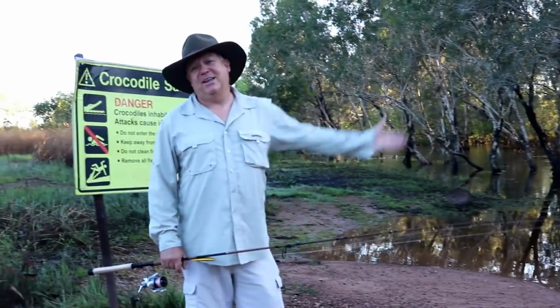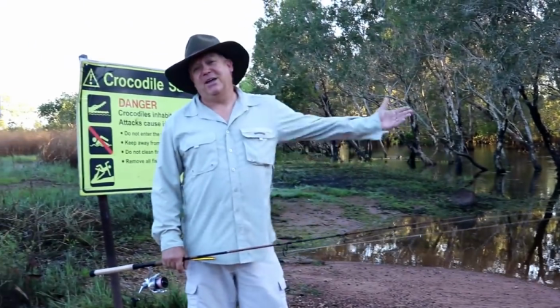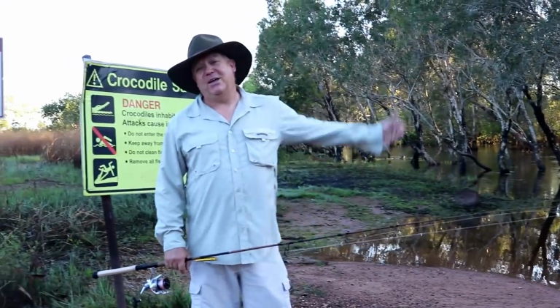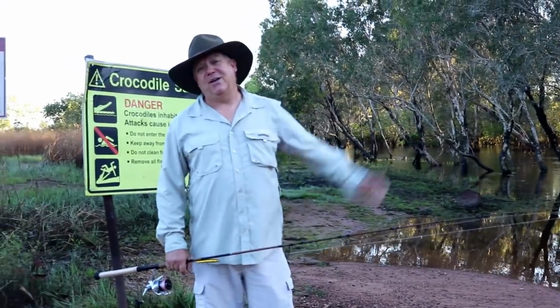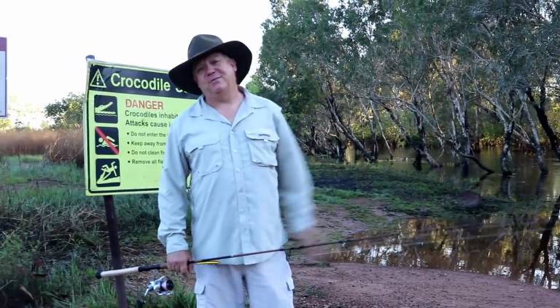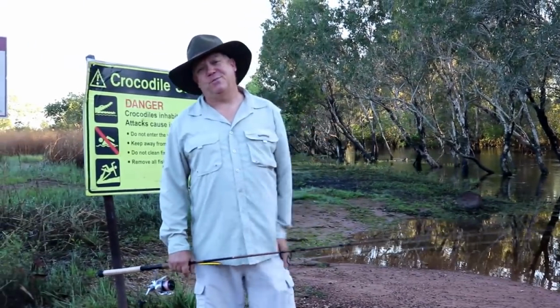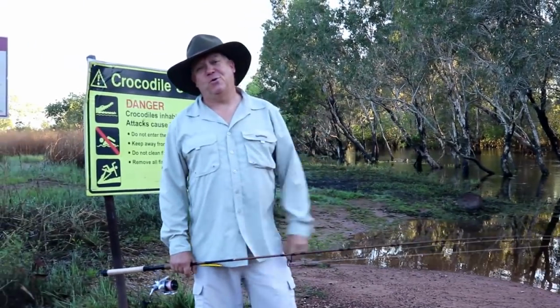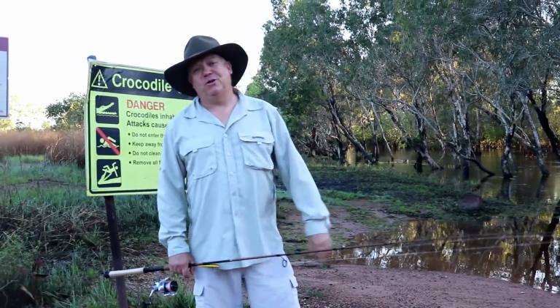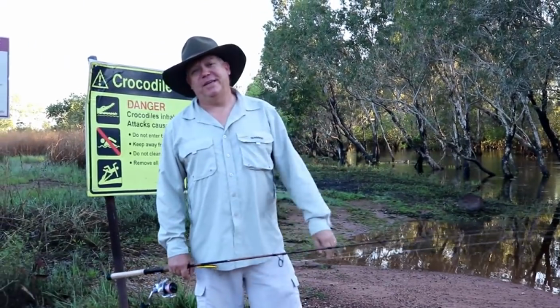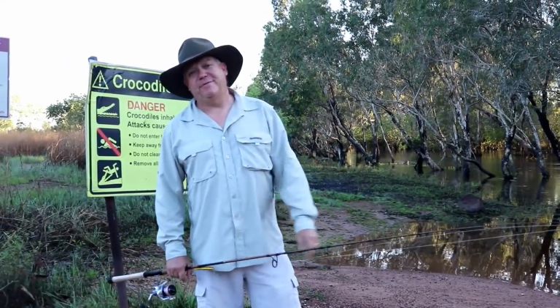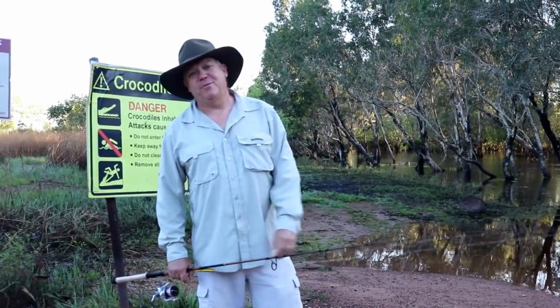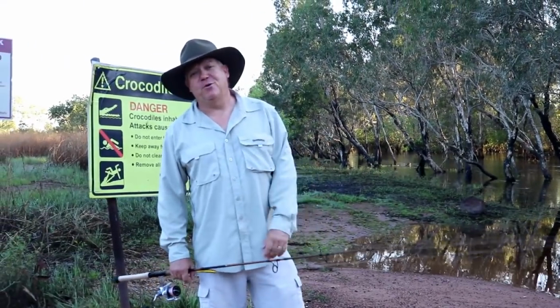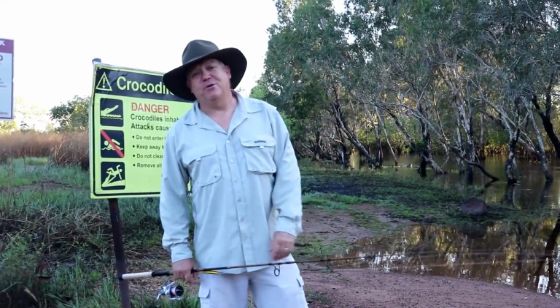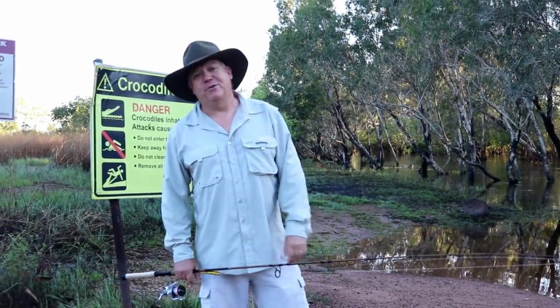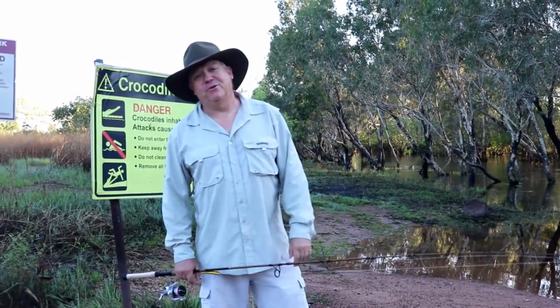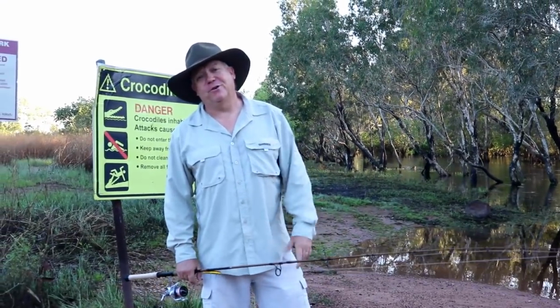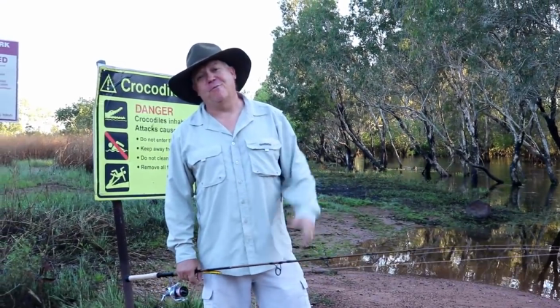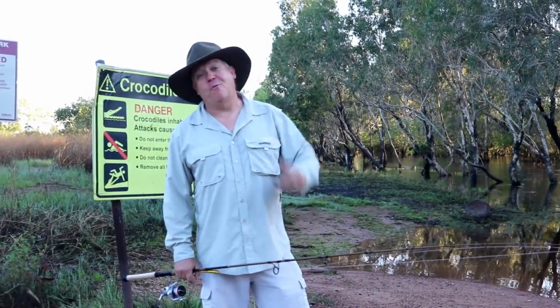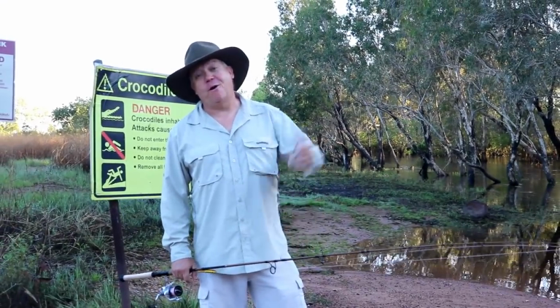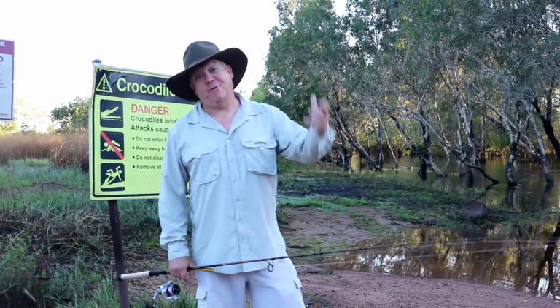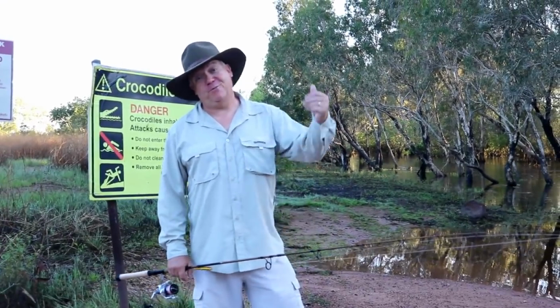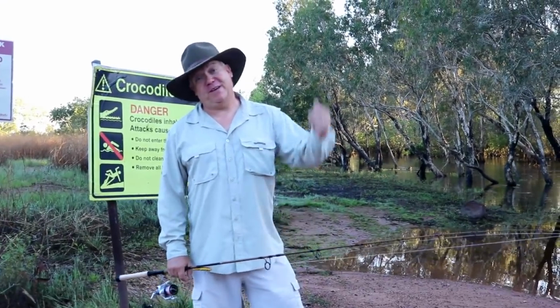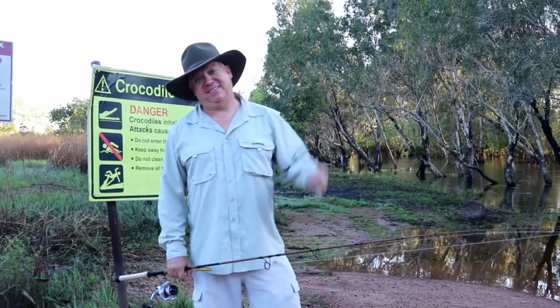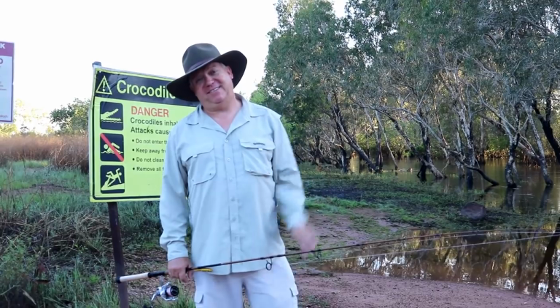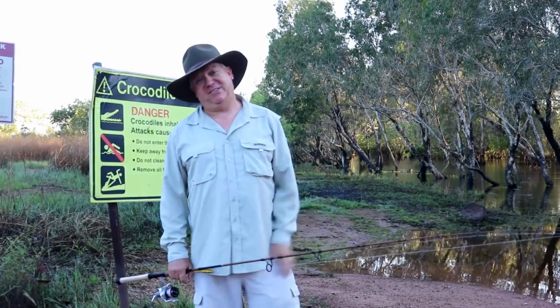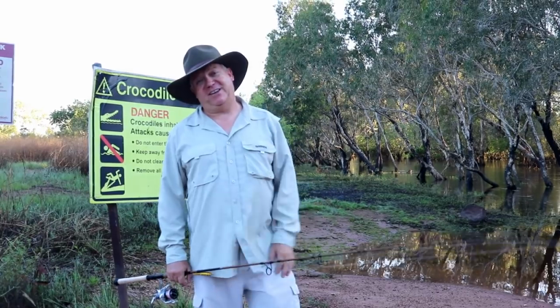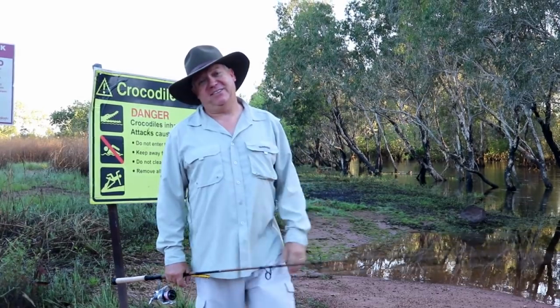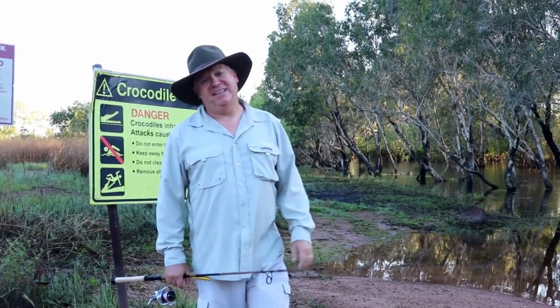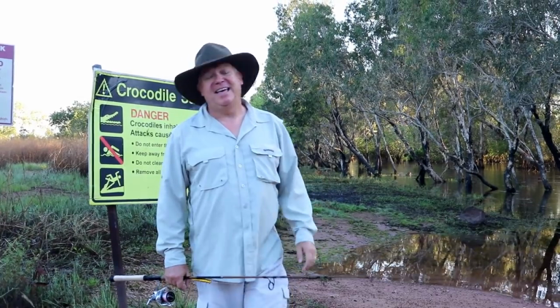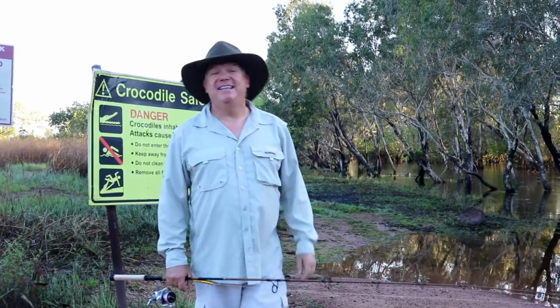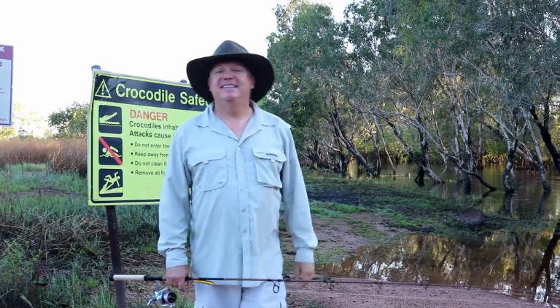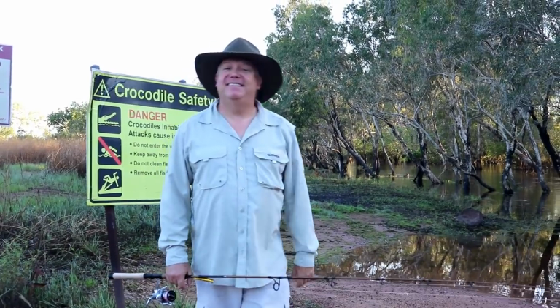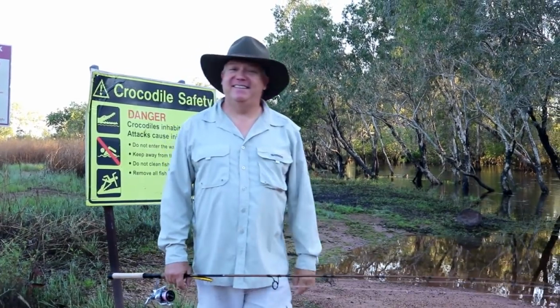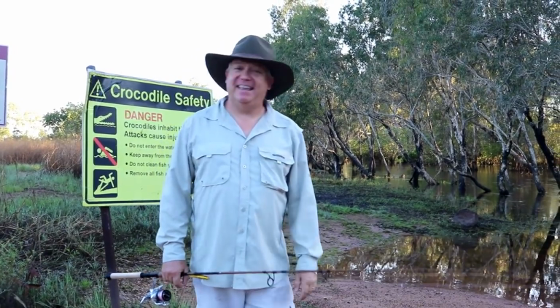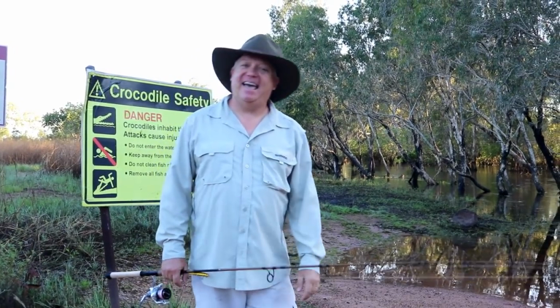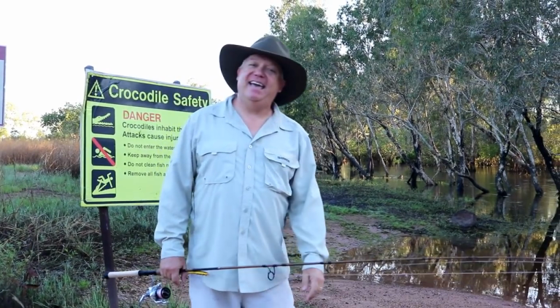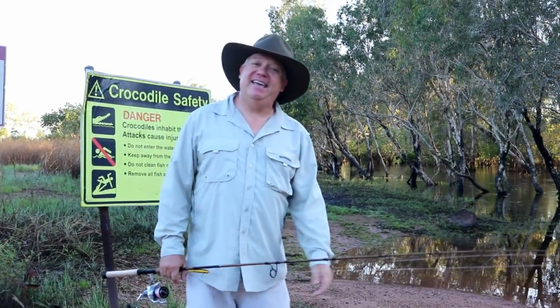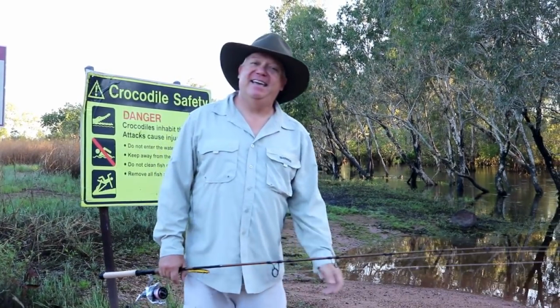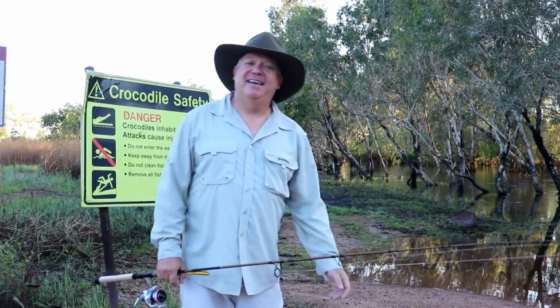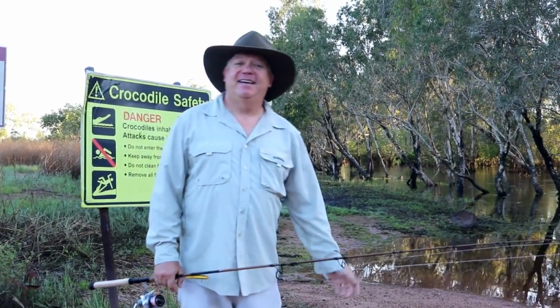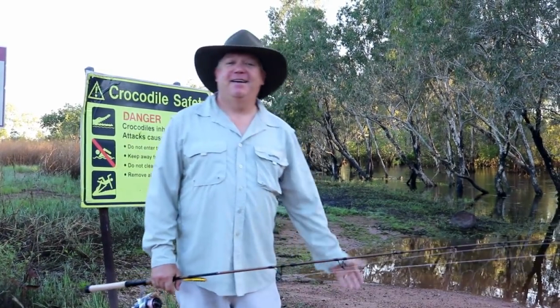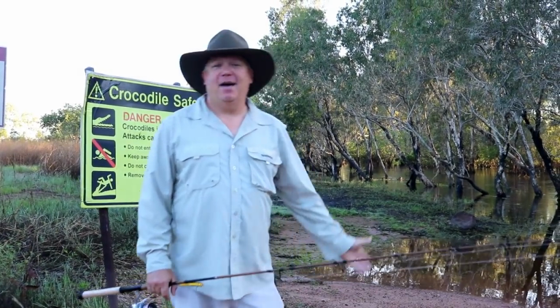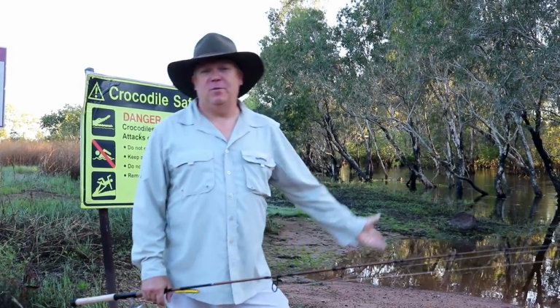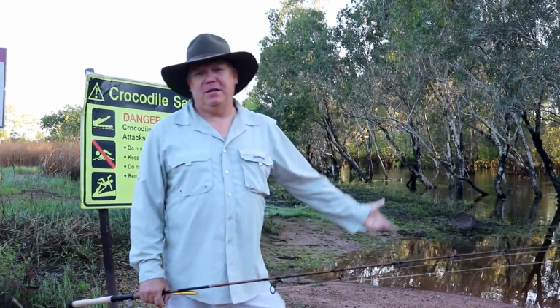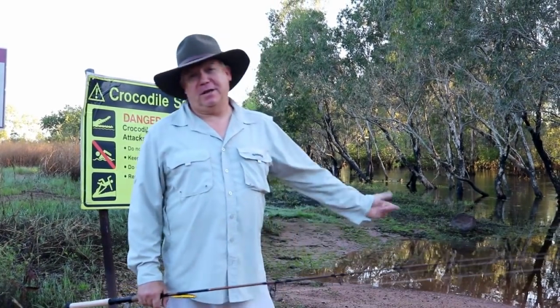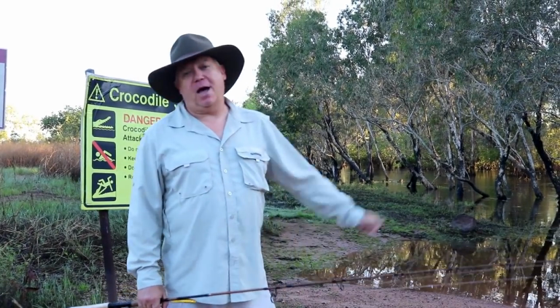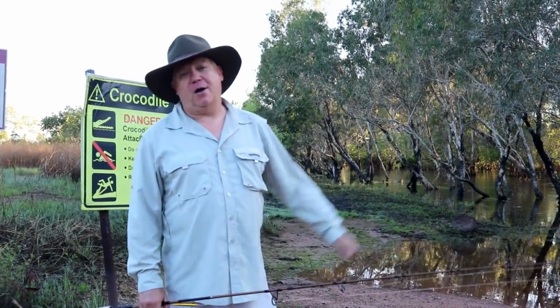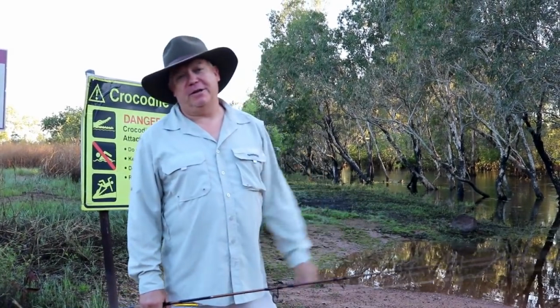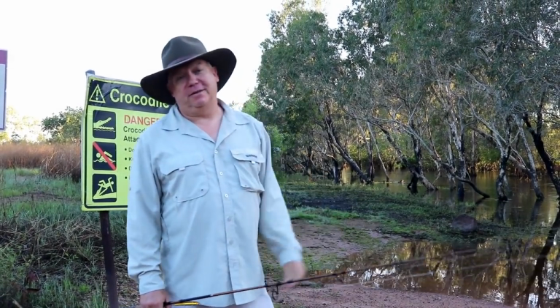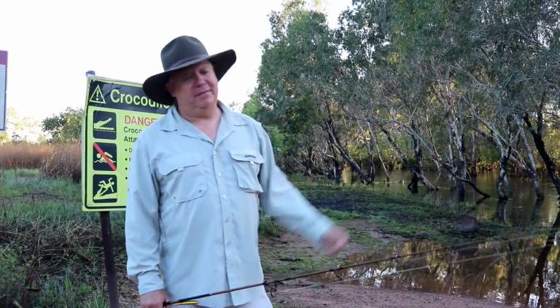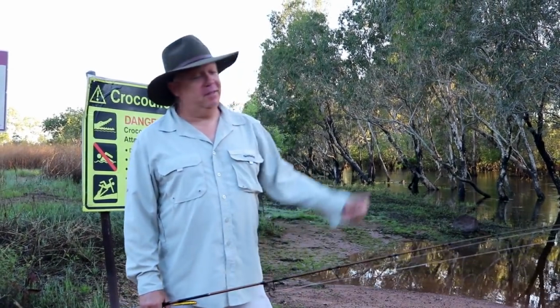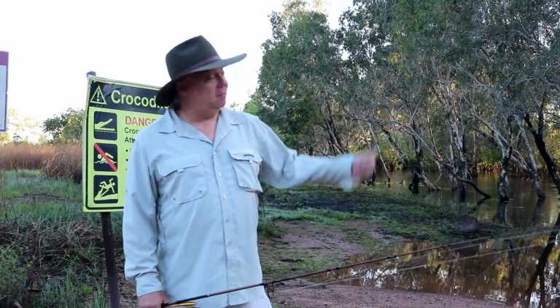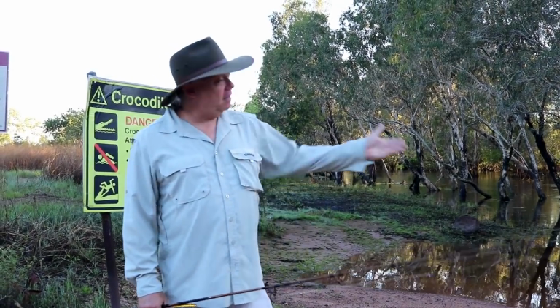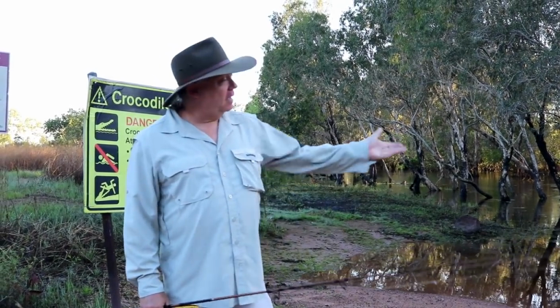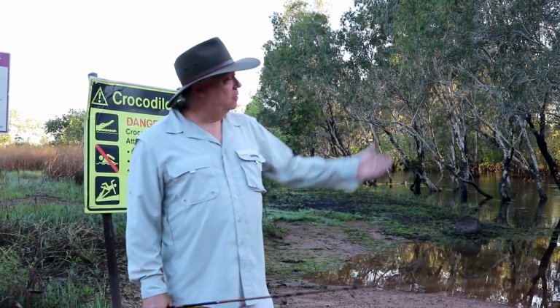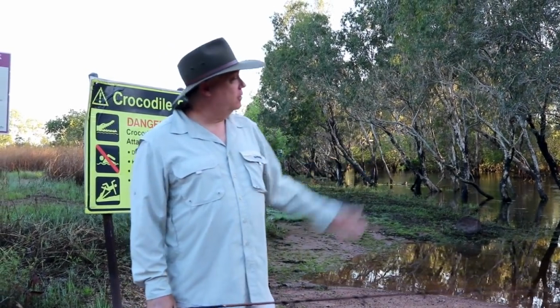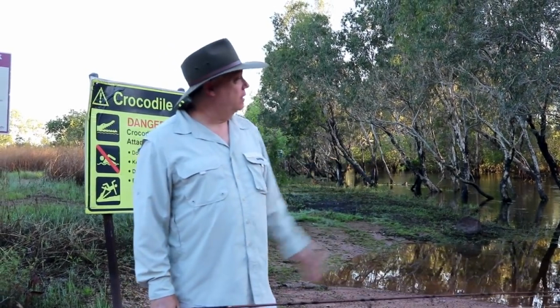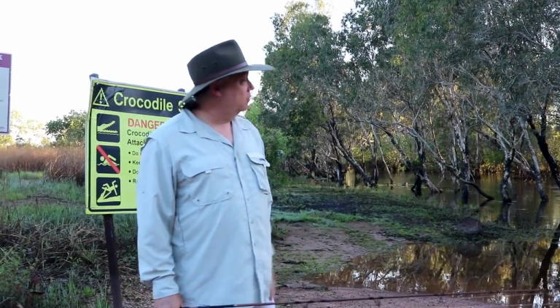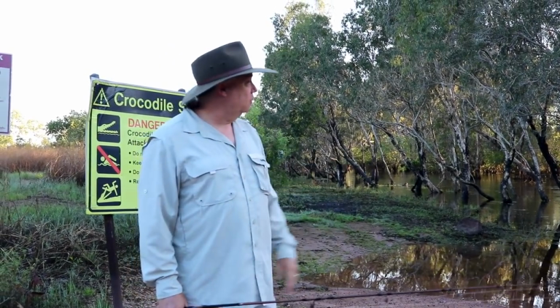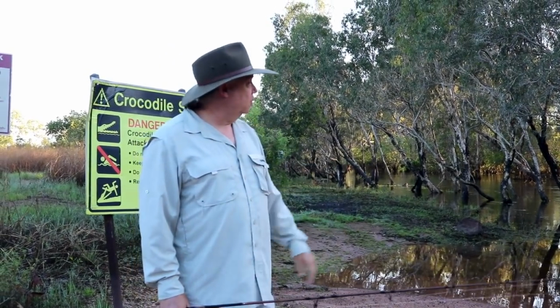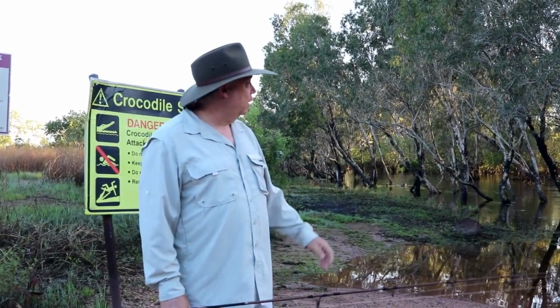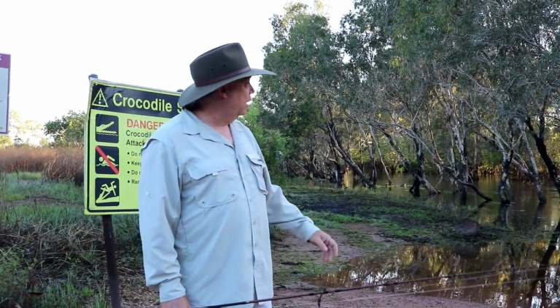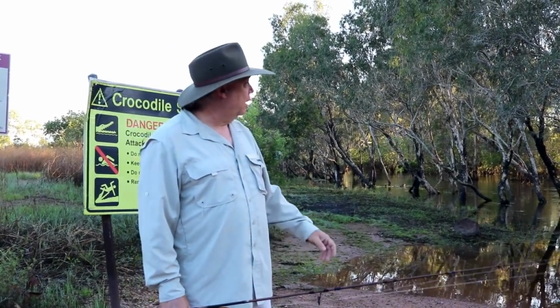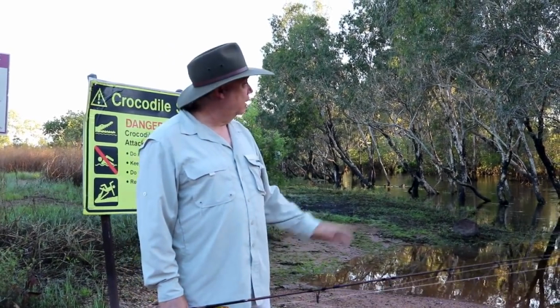G'day guys, Paul here from The Hook and The Cook, welcome back to the channel. Today I'm in Darwin and this is Kakadu National Park.